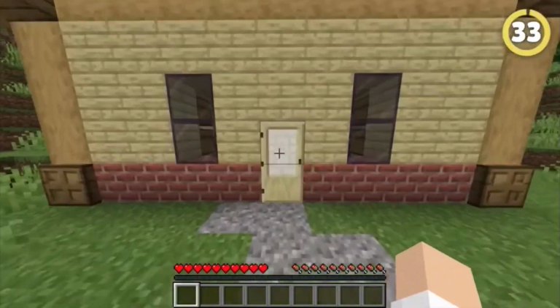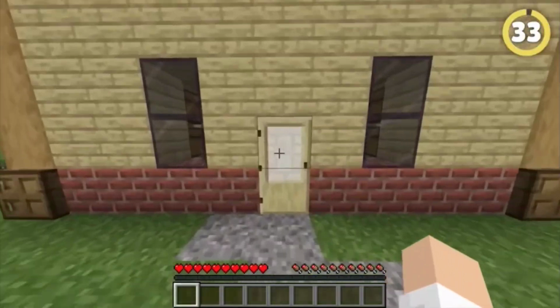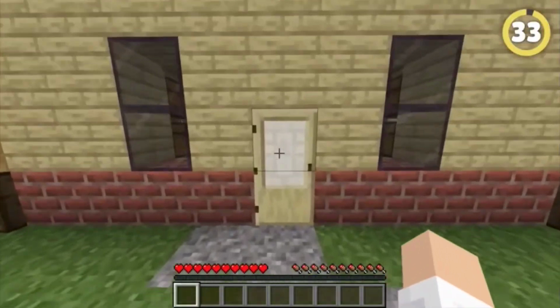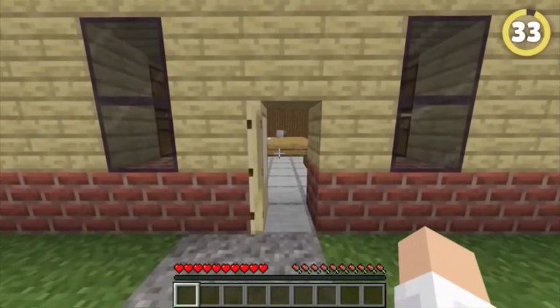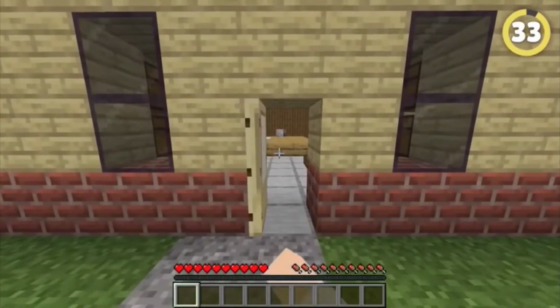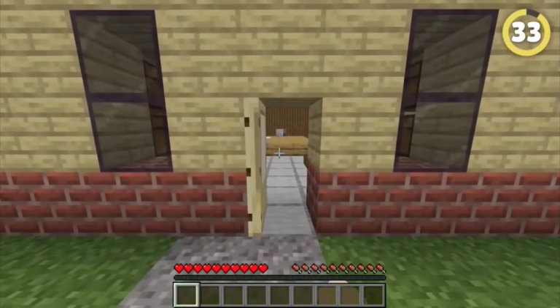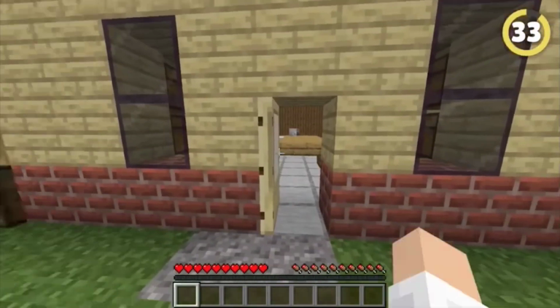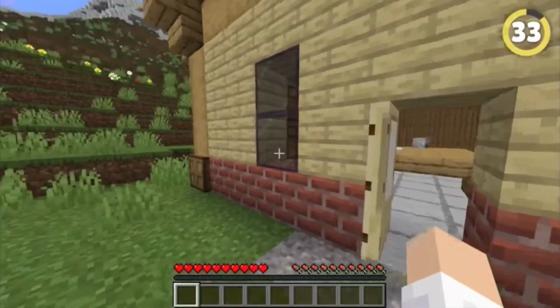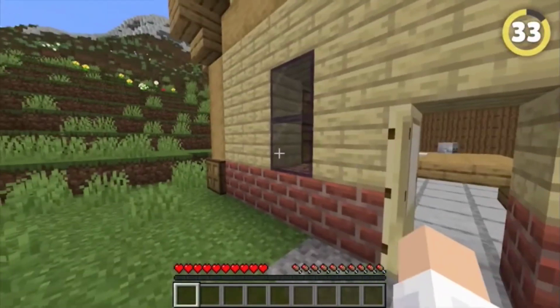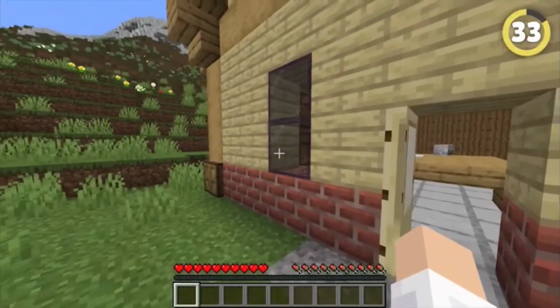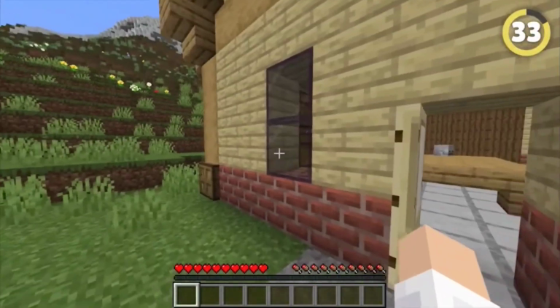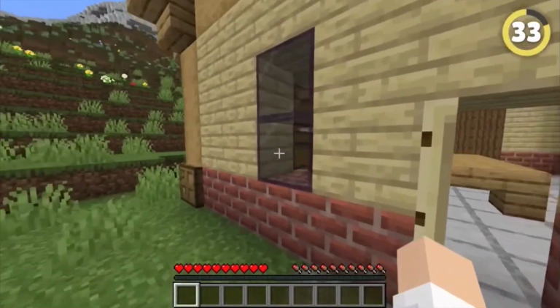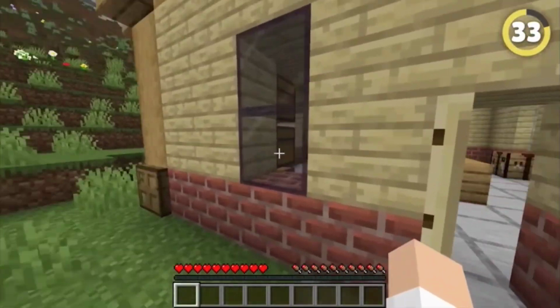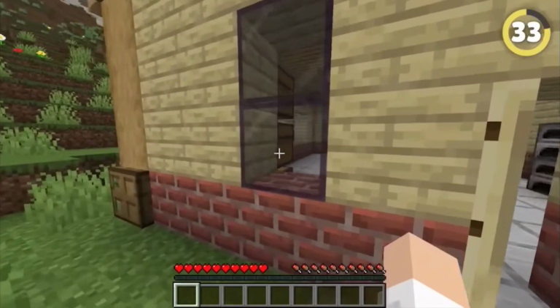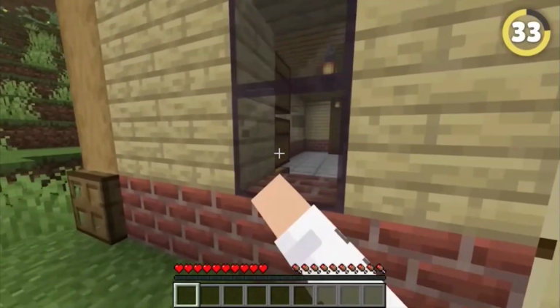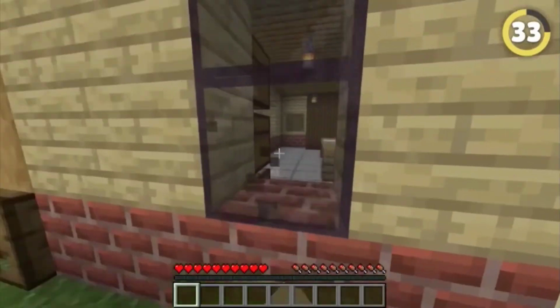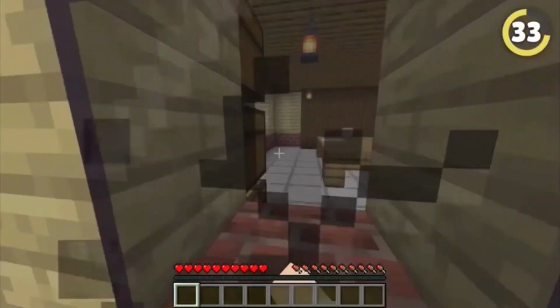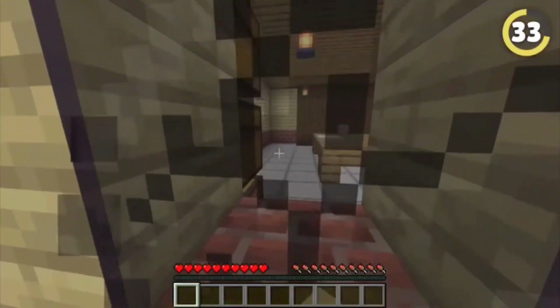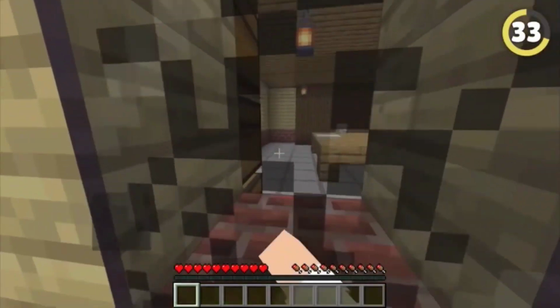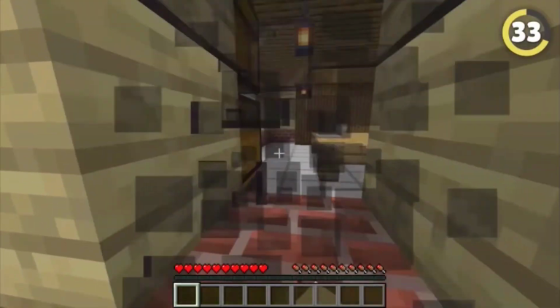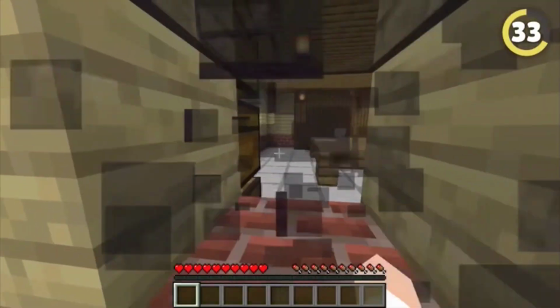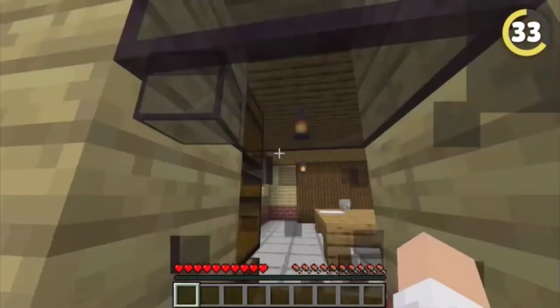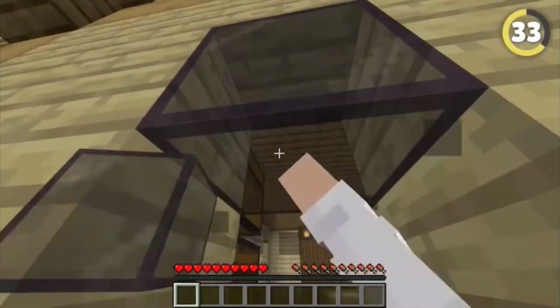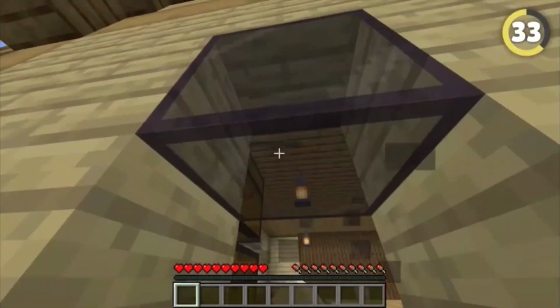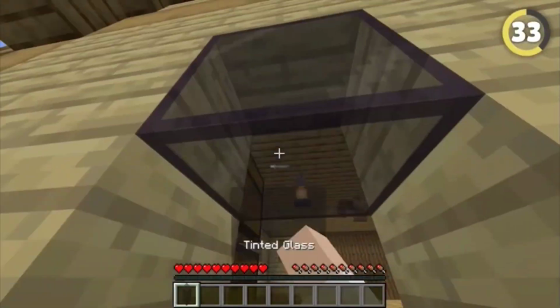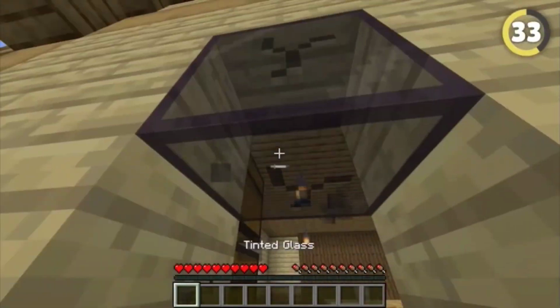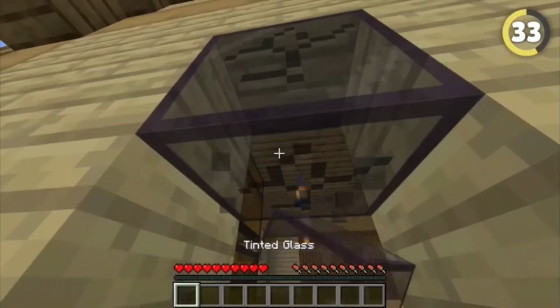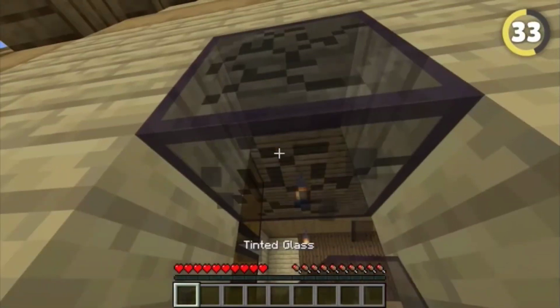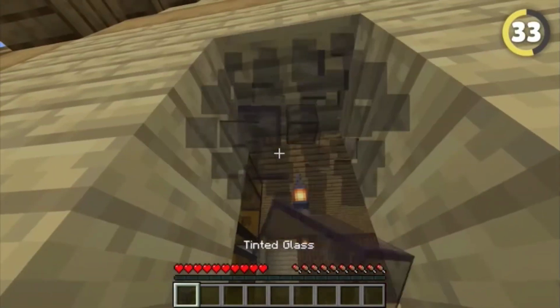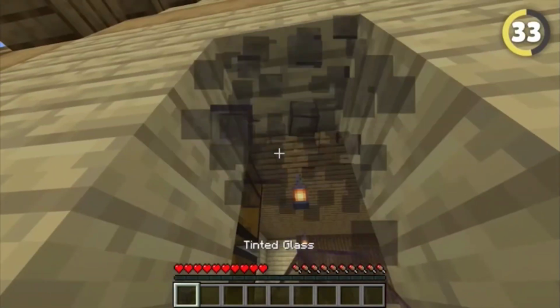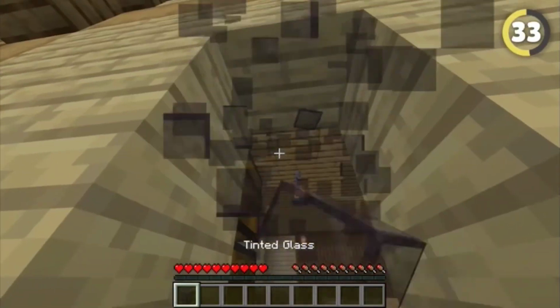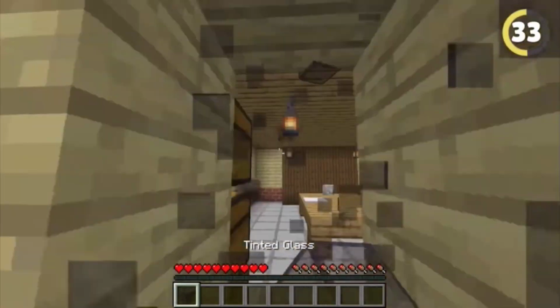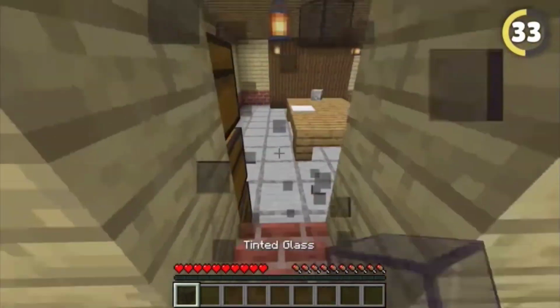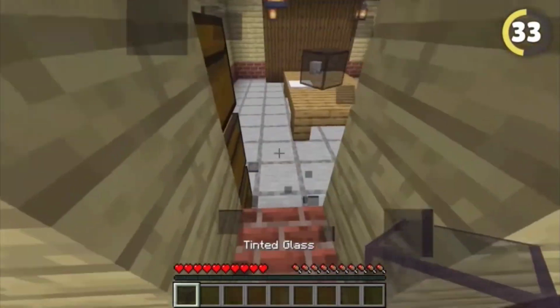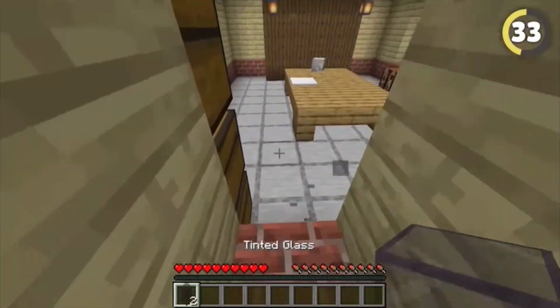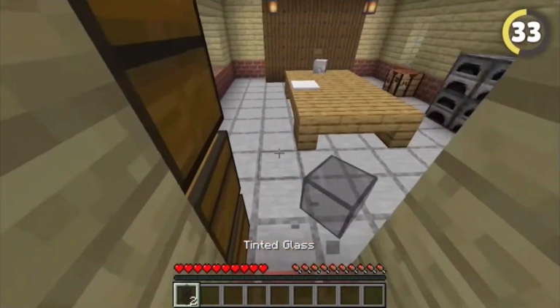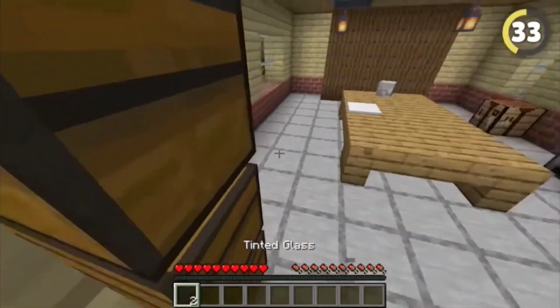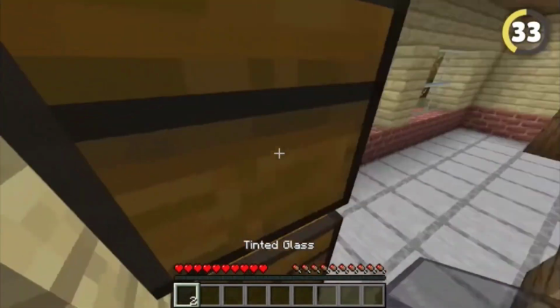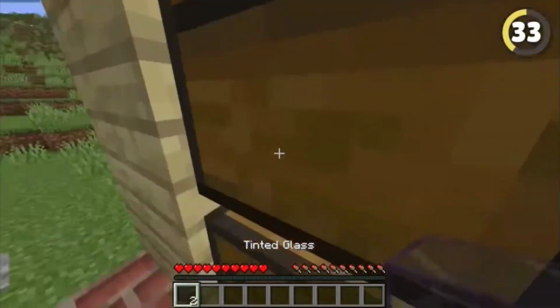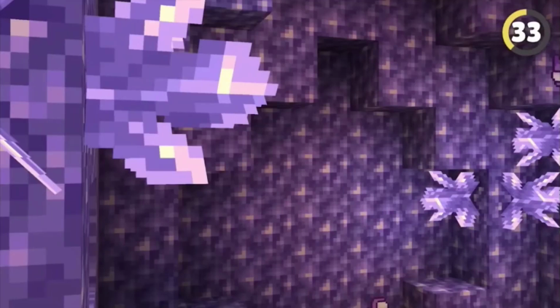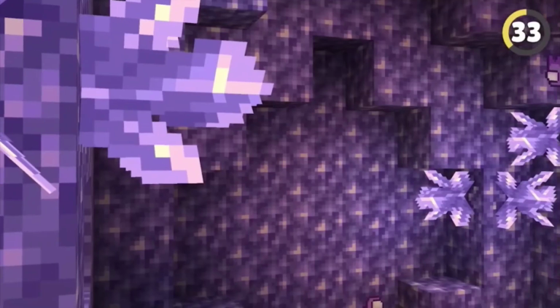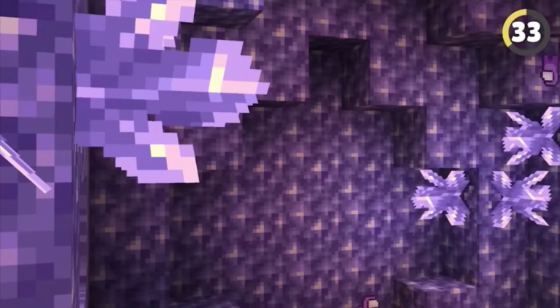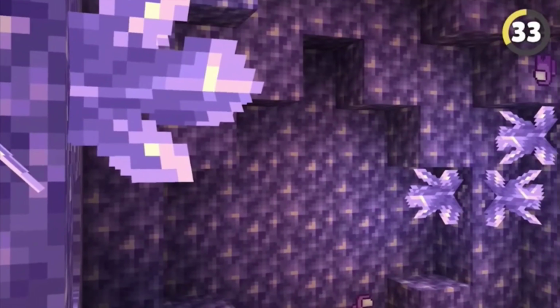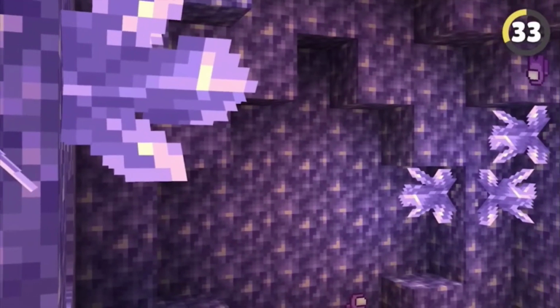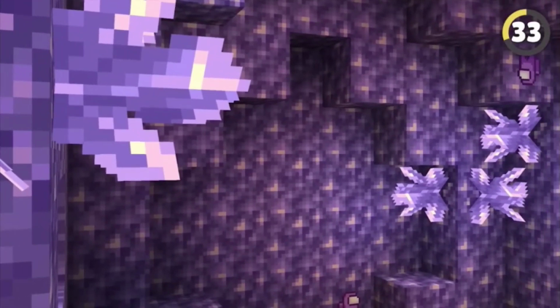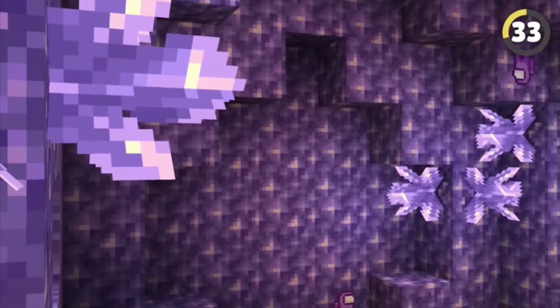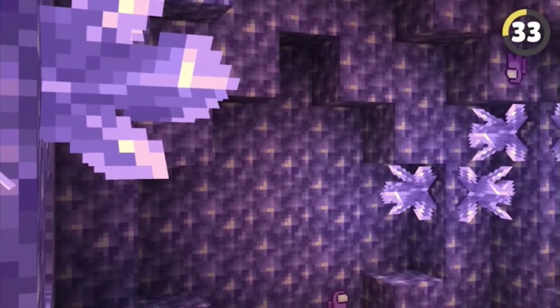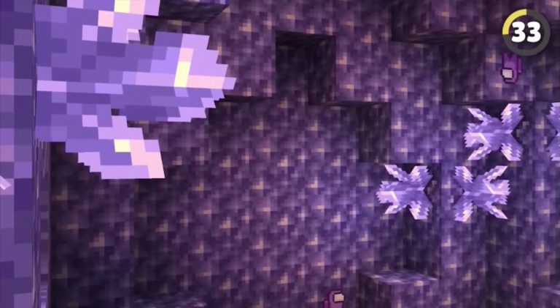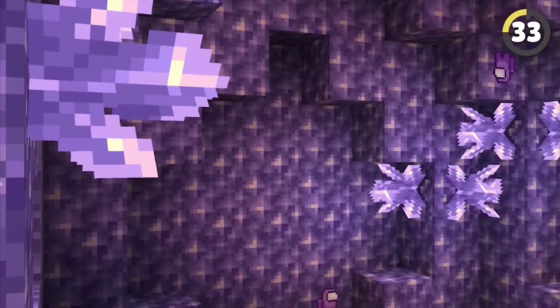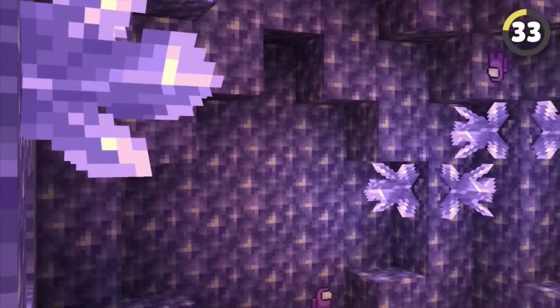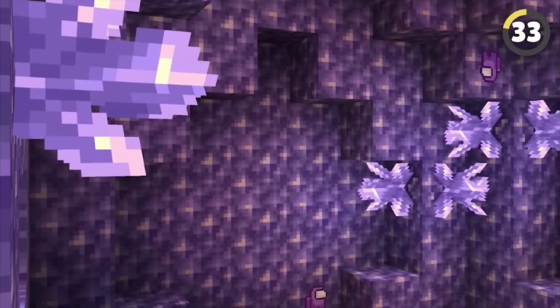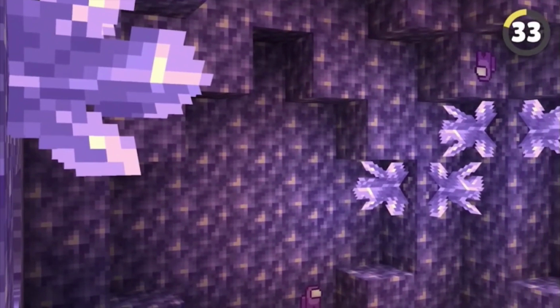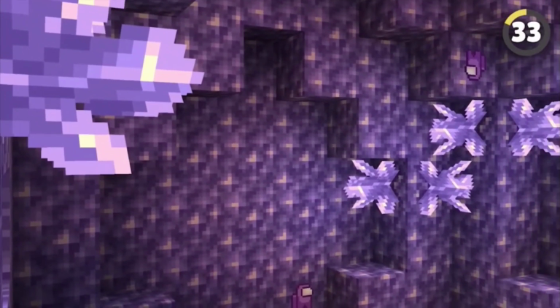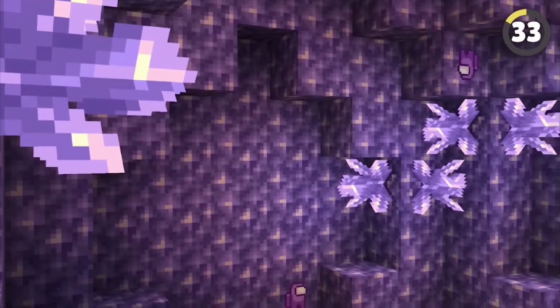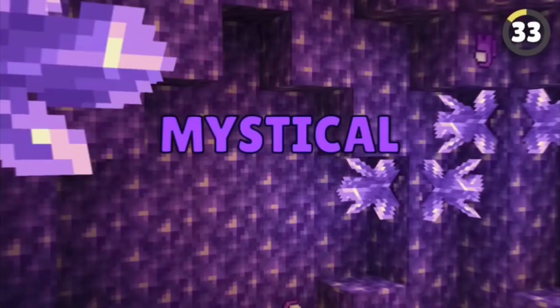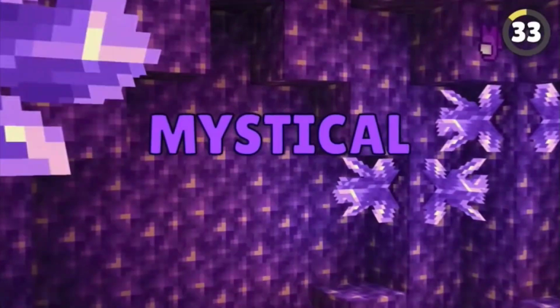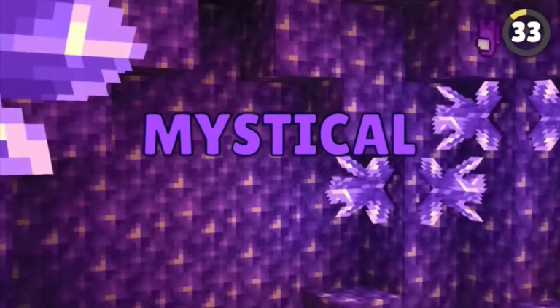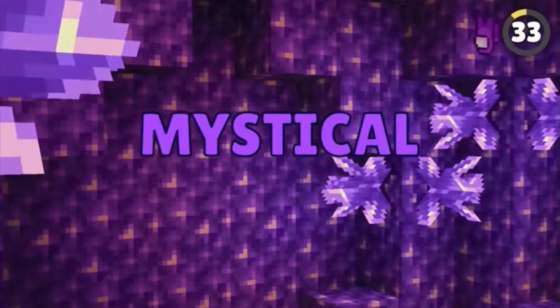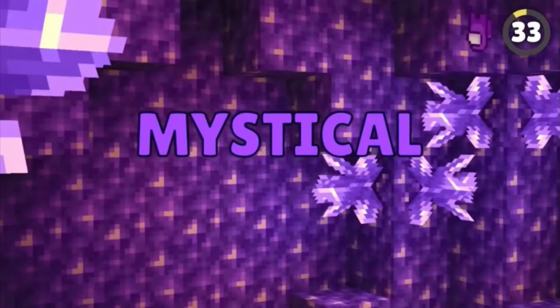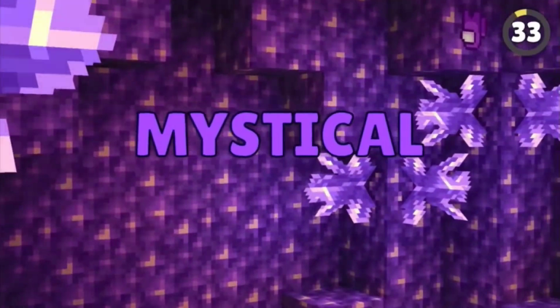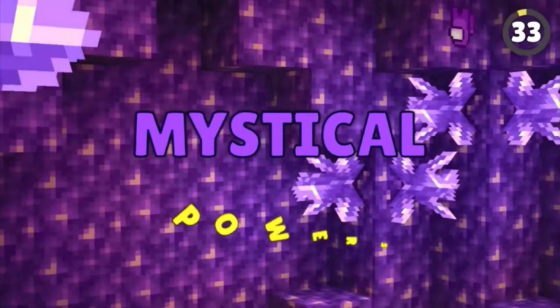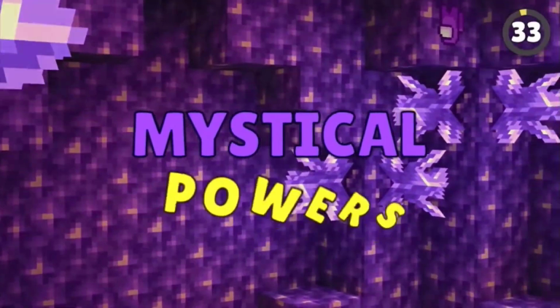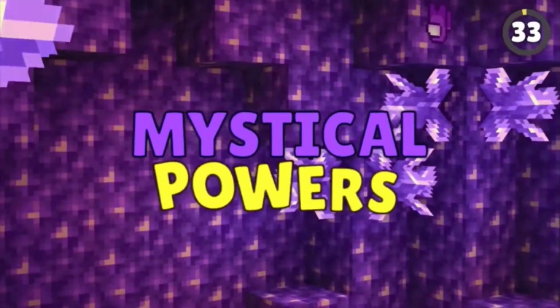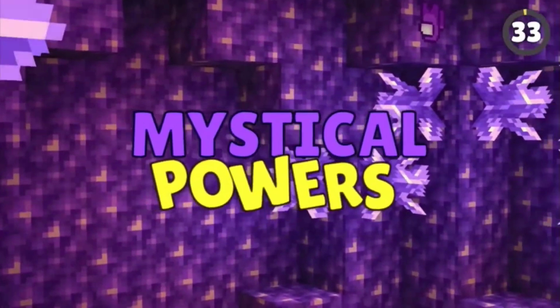Tinted glass is the only glass block that actually drops an item when you break it normally. I guess the amethyst enchanted it with mystical powers.